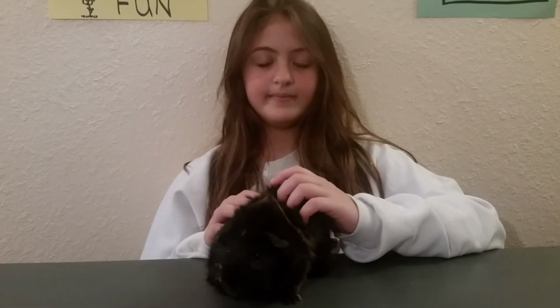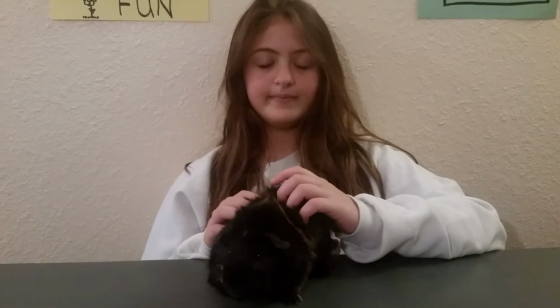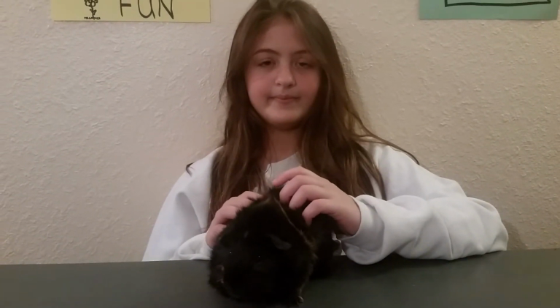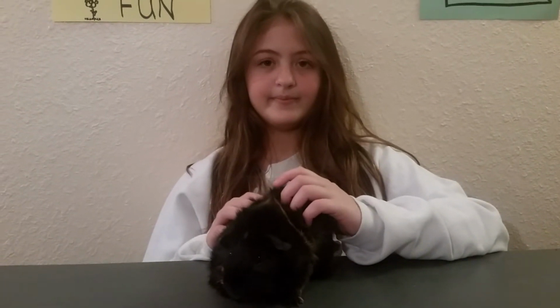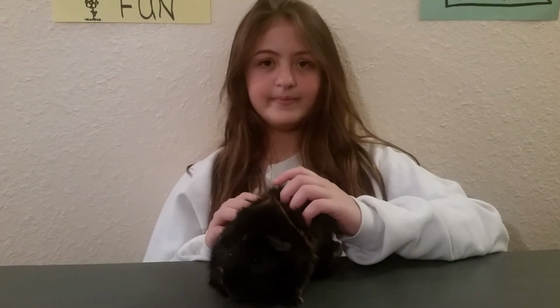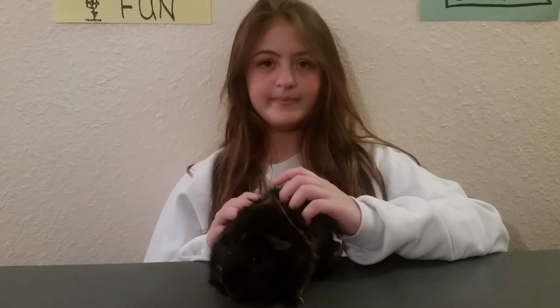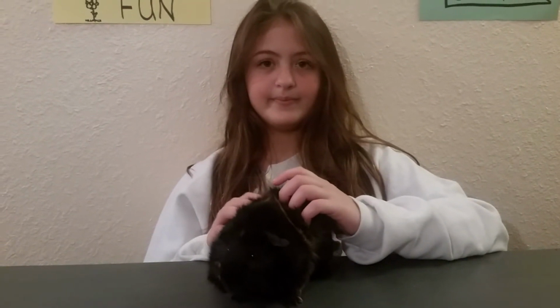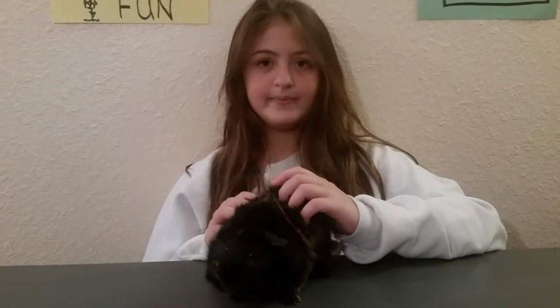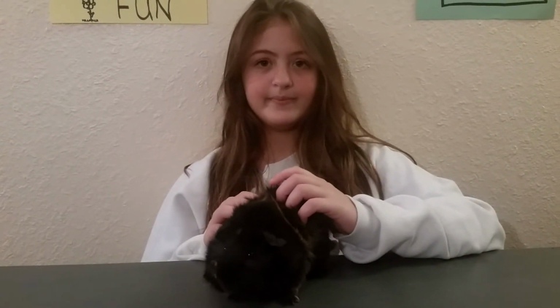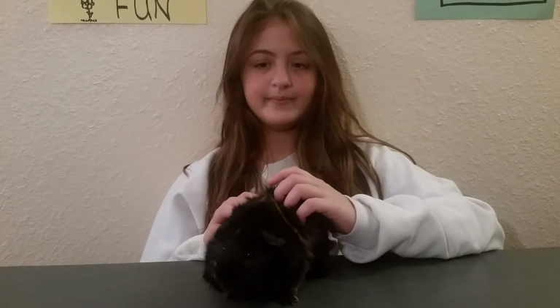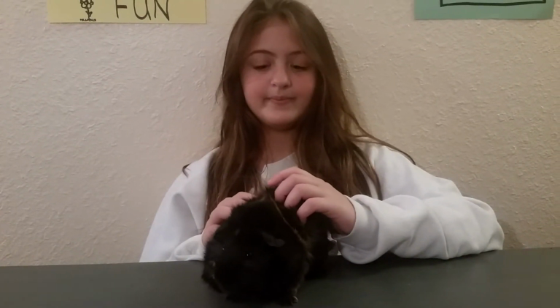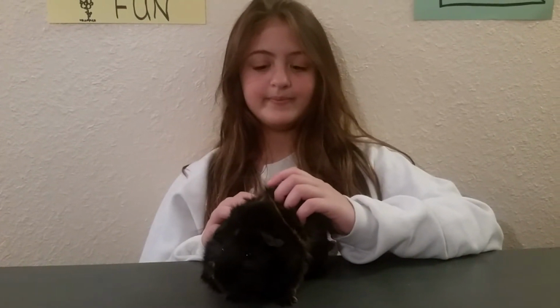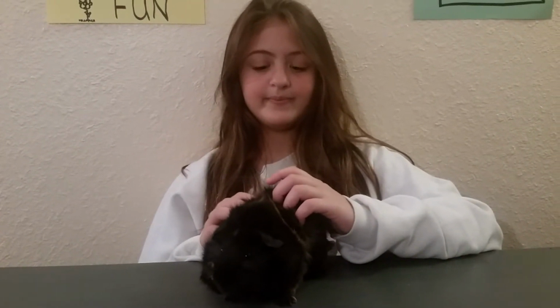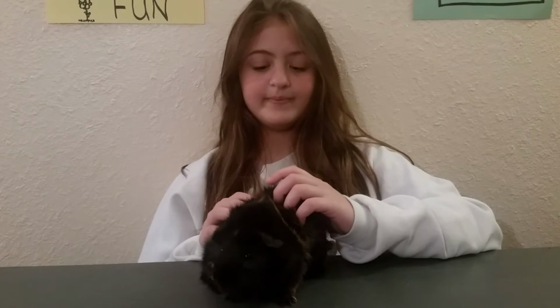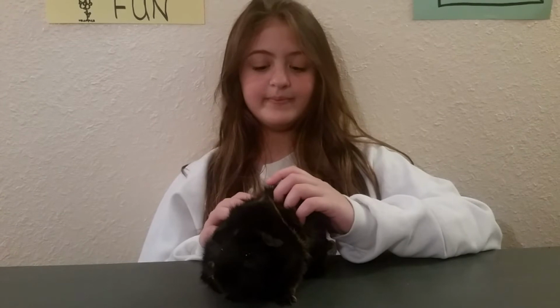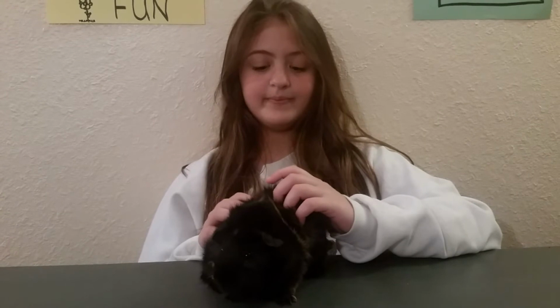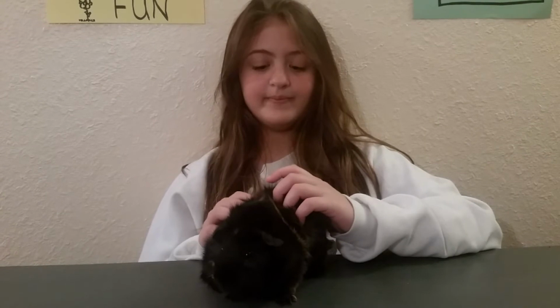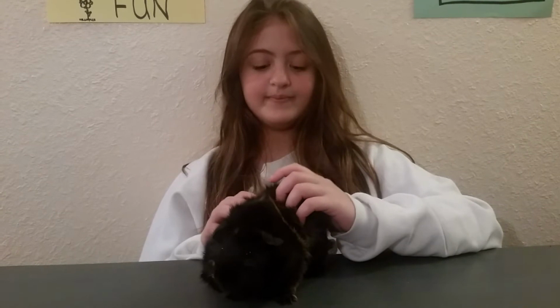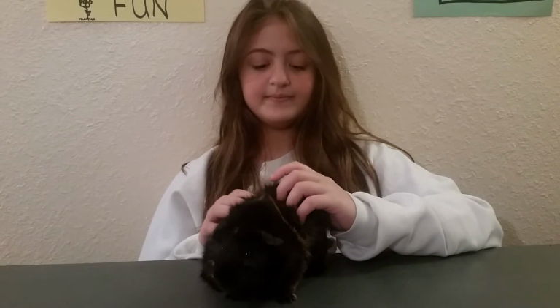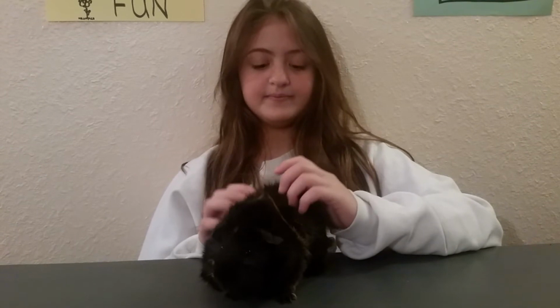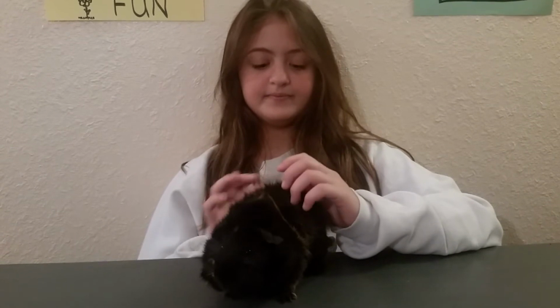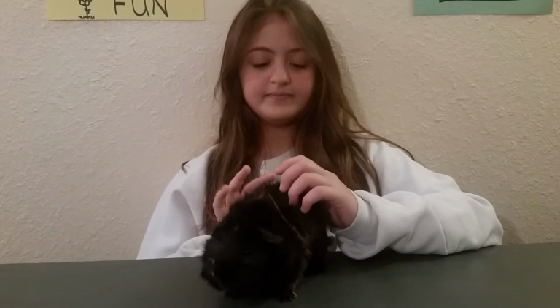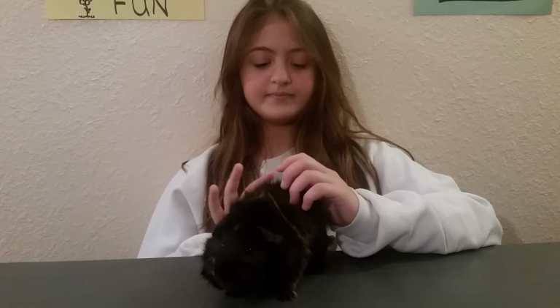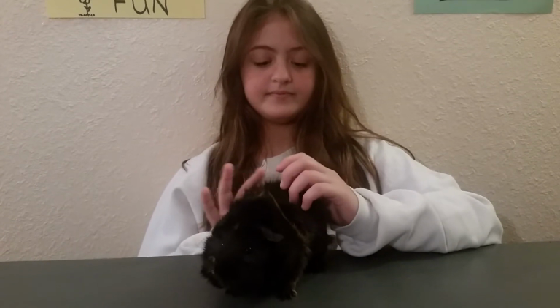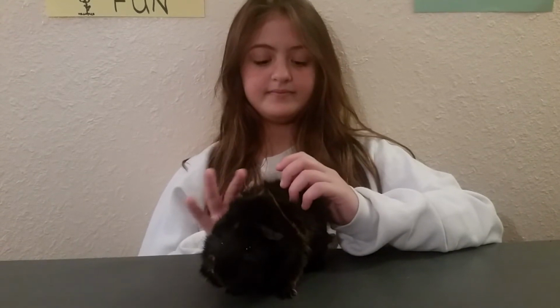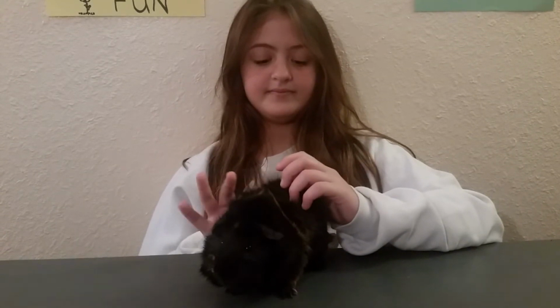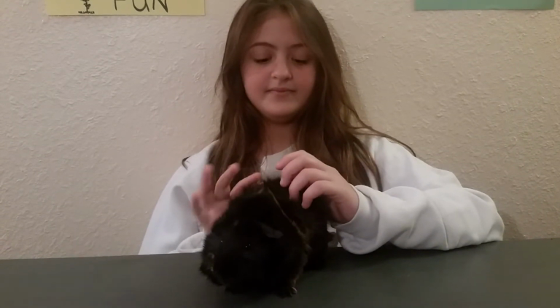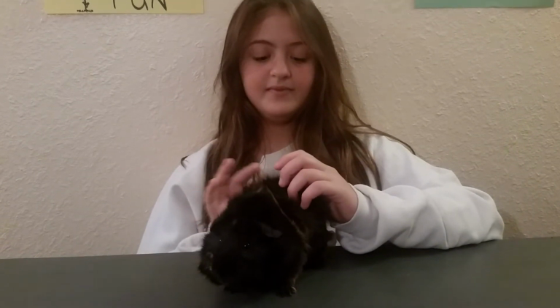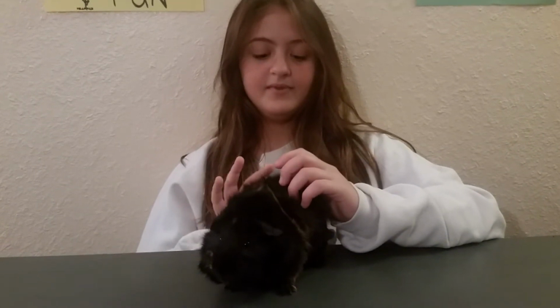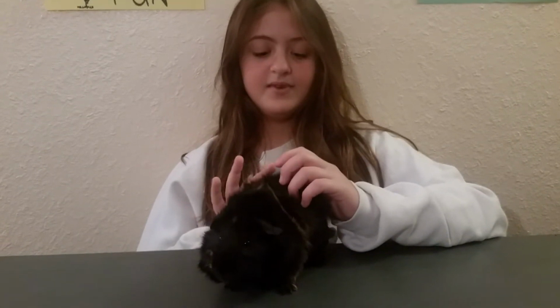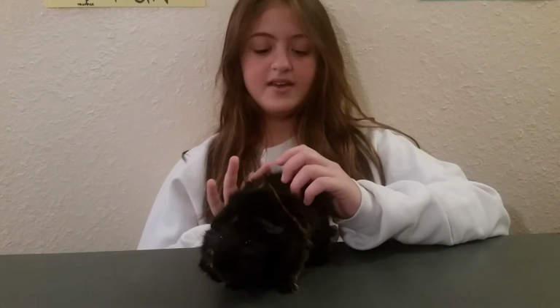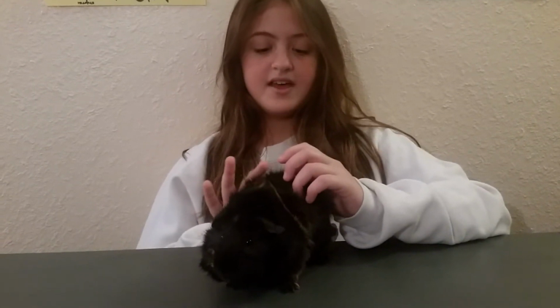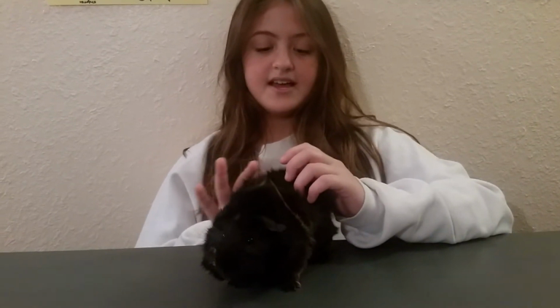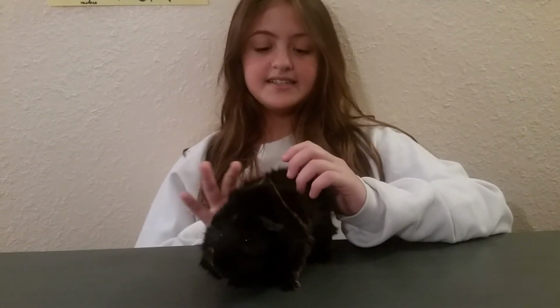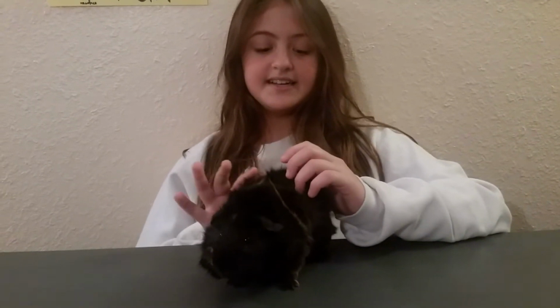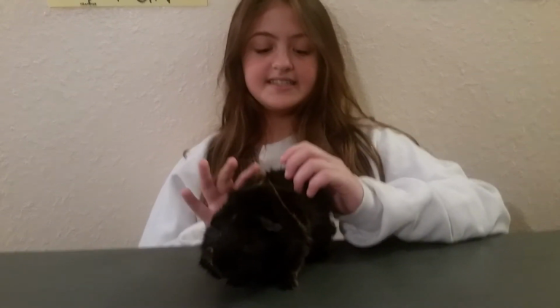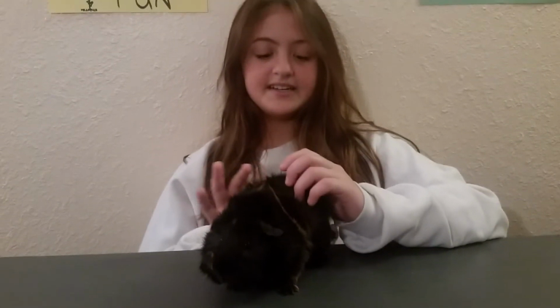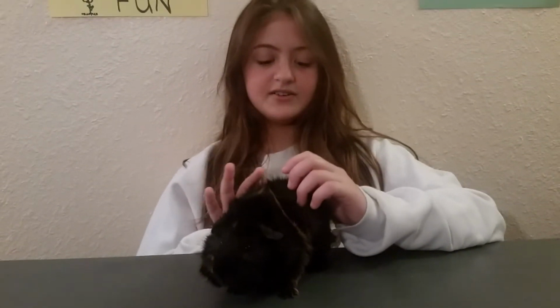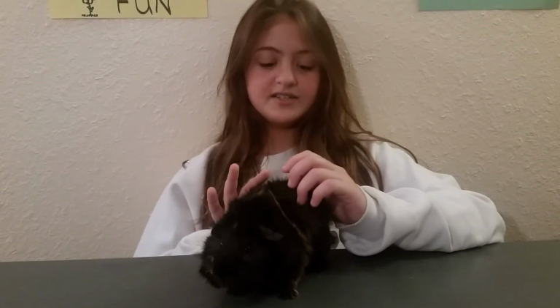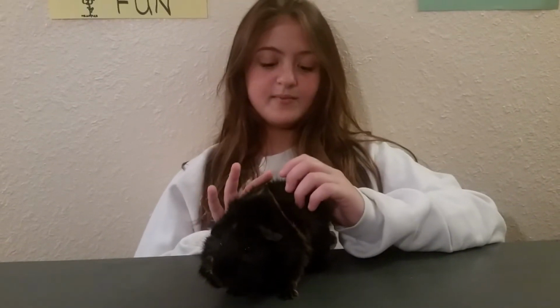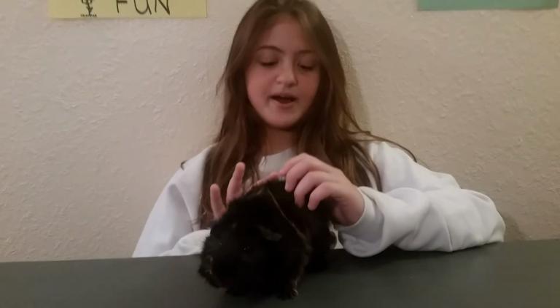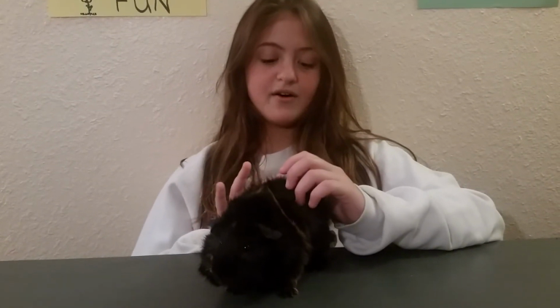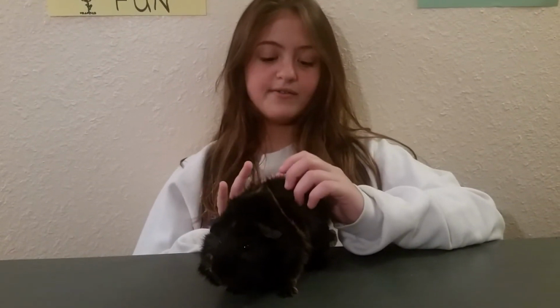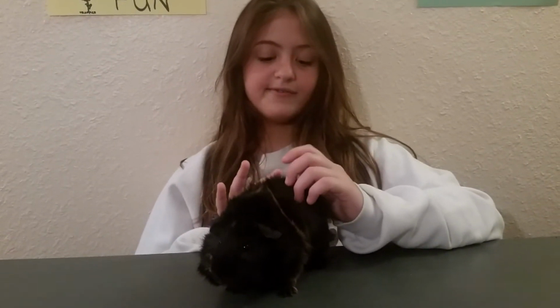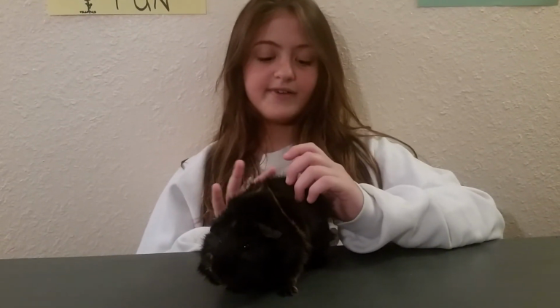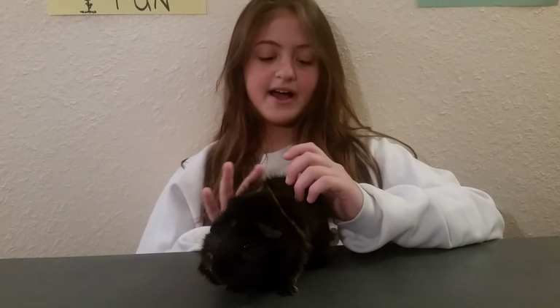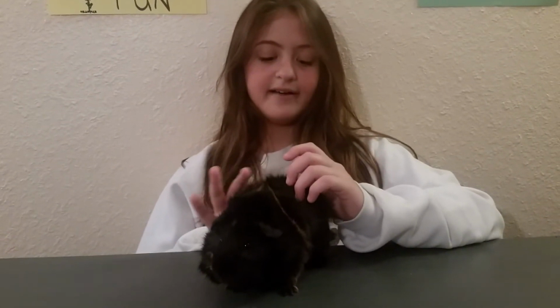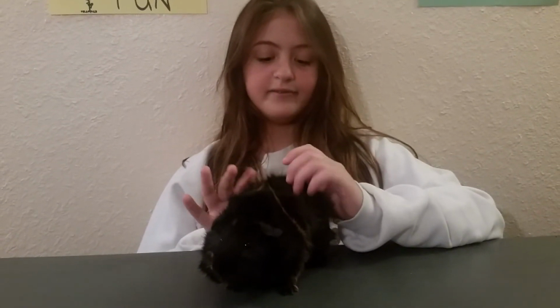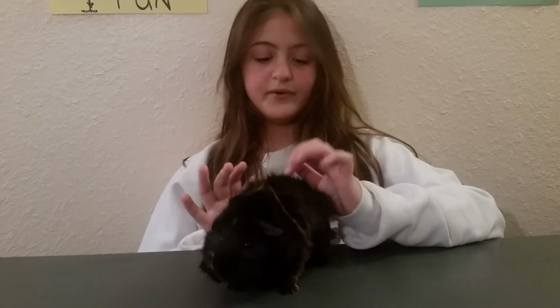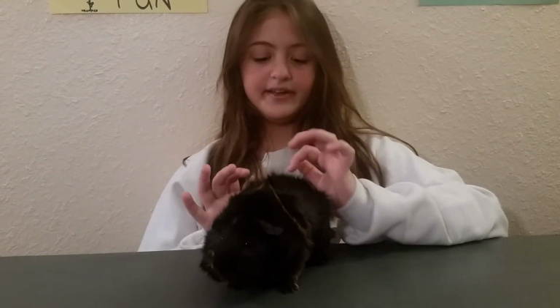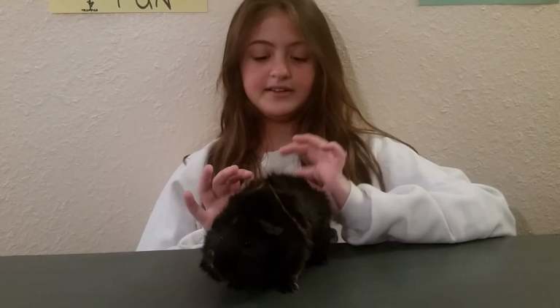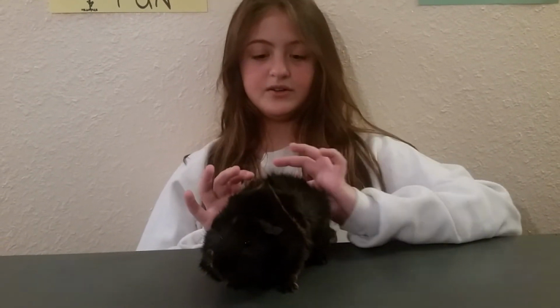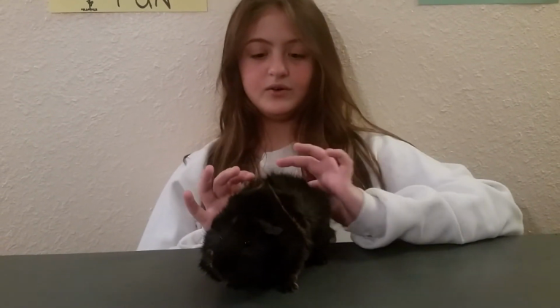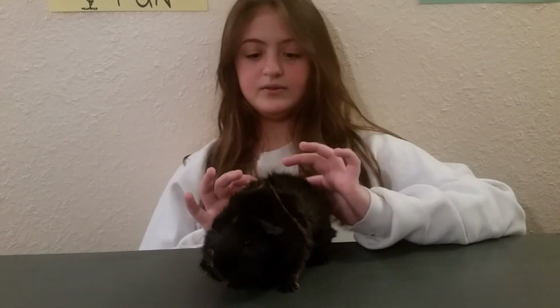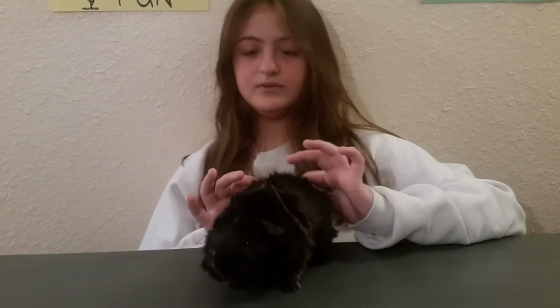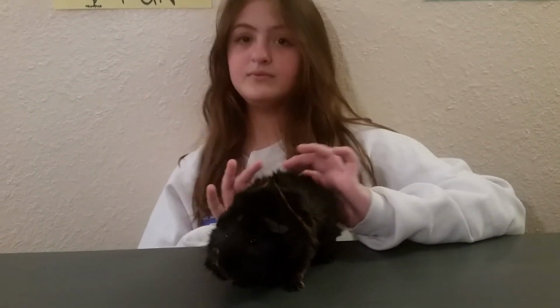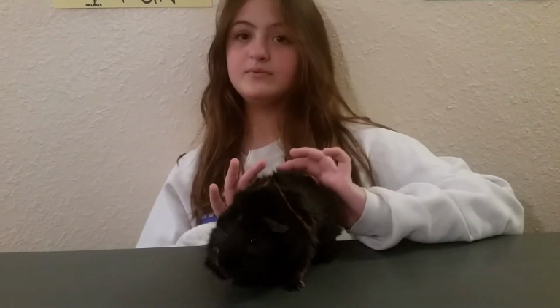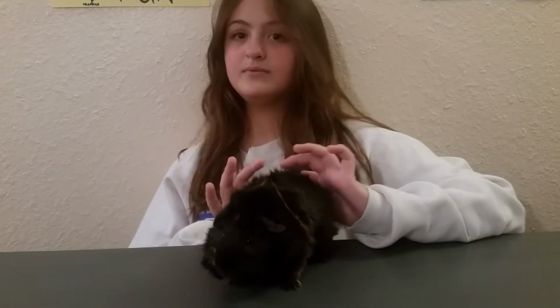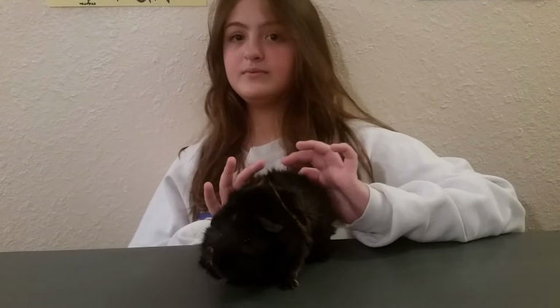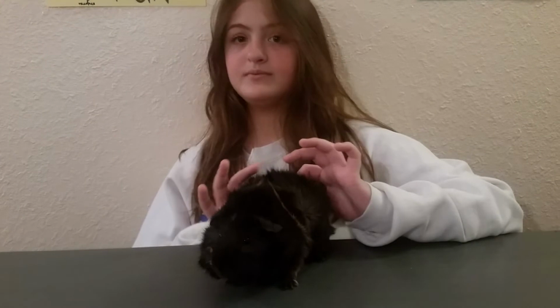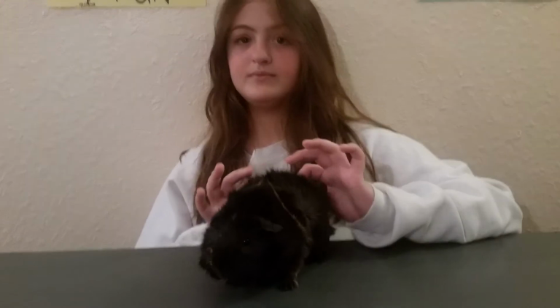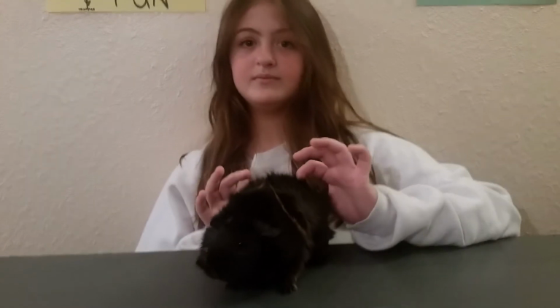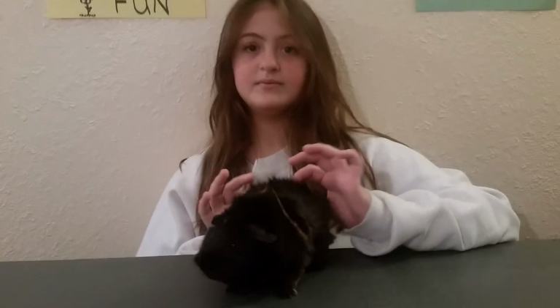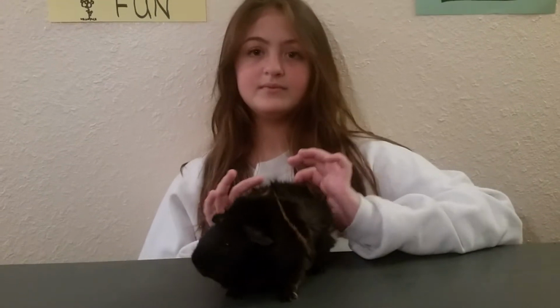So how long have you had him? Since he was about five weeks old. Wow.